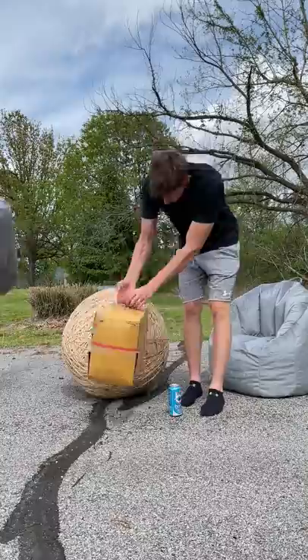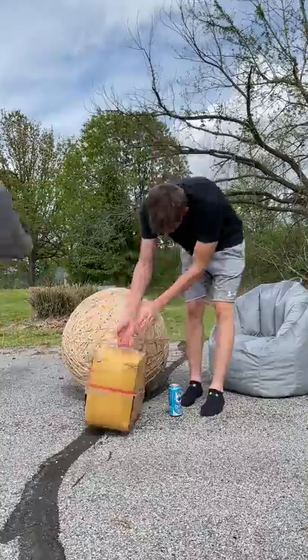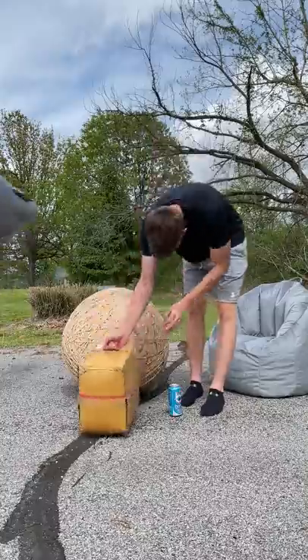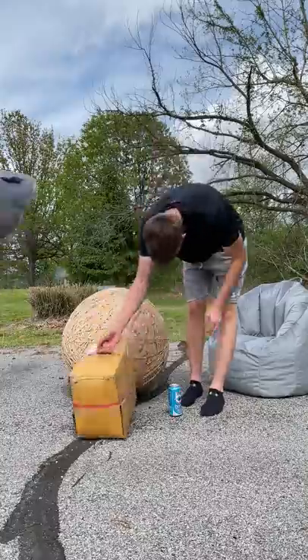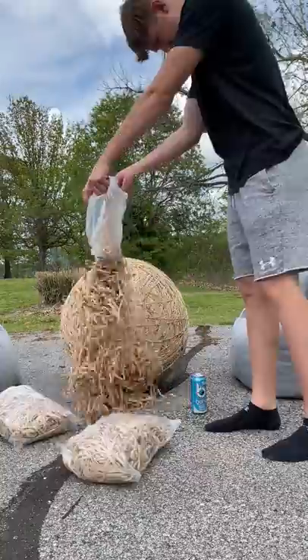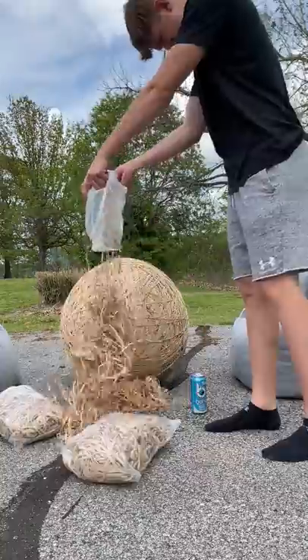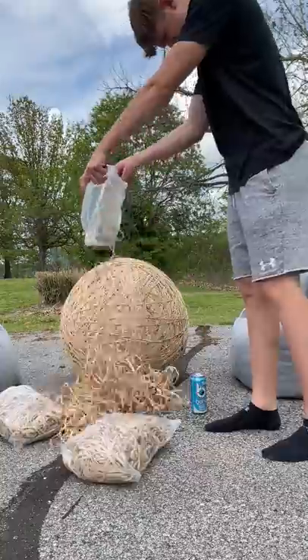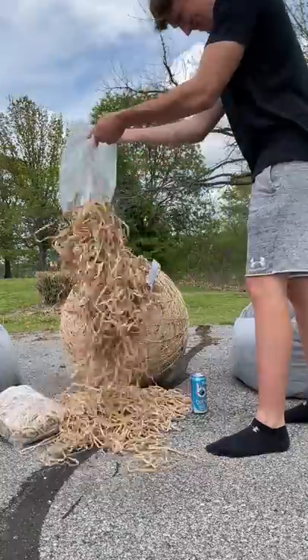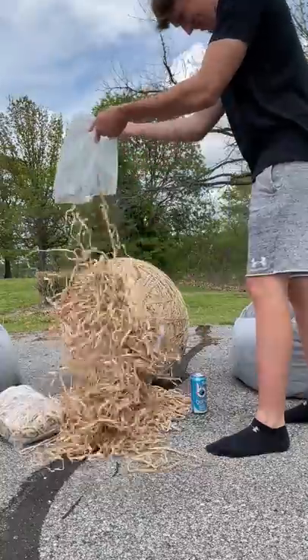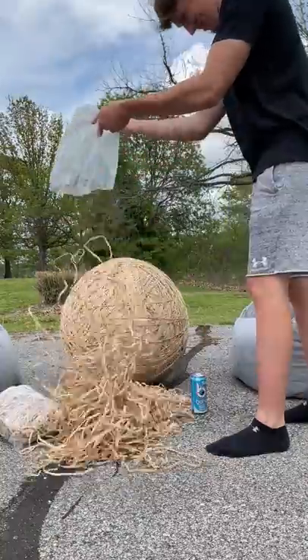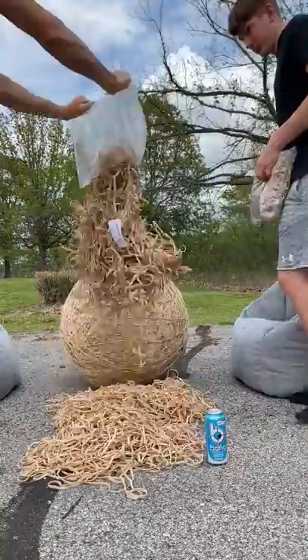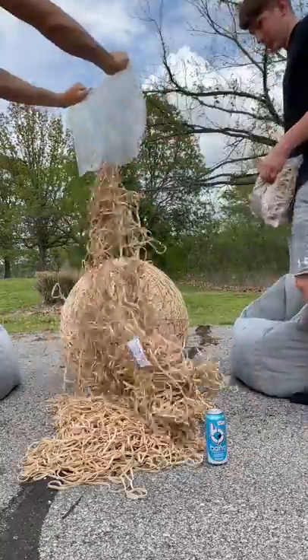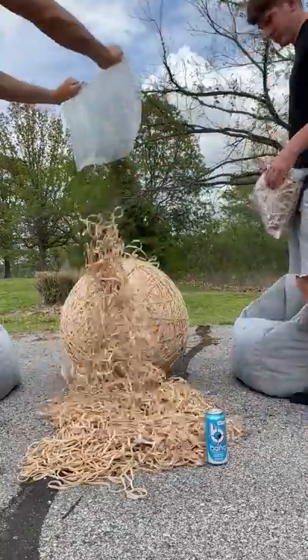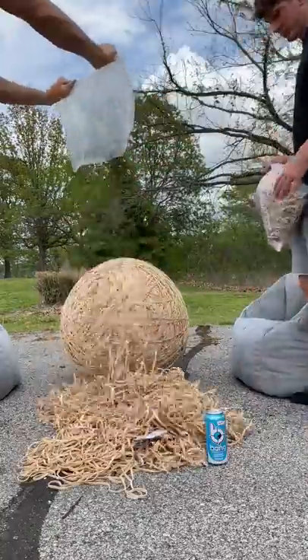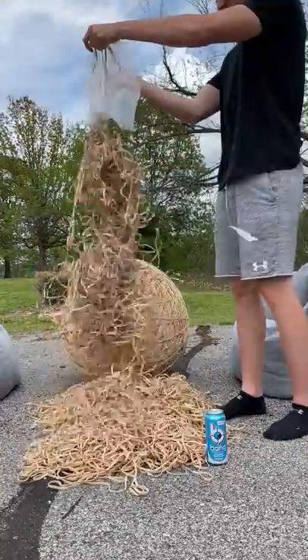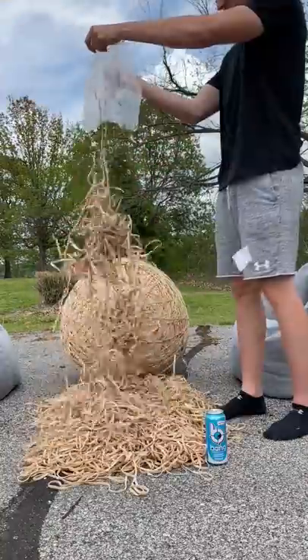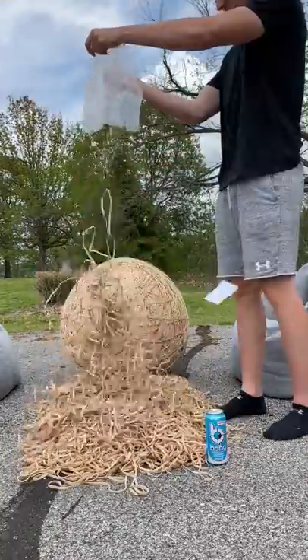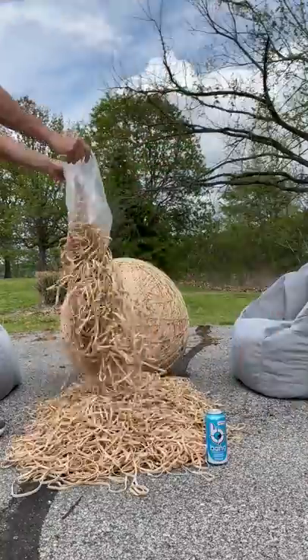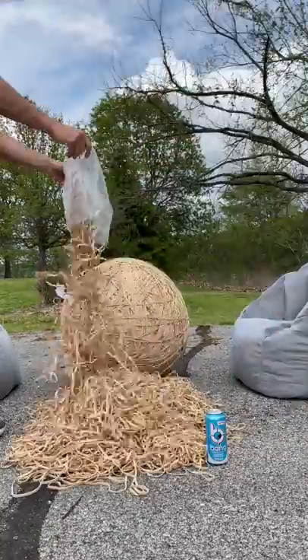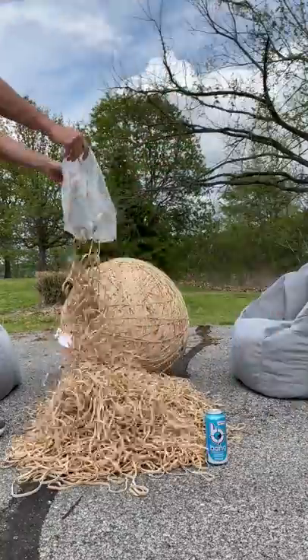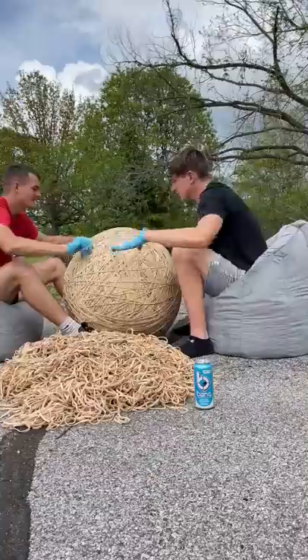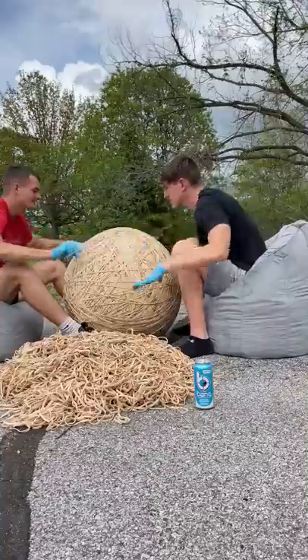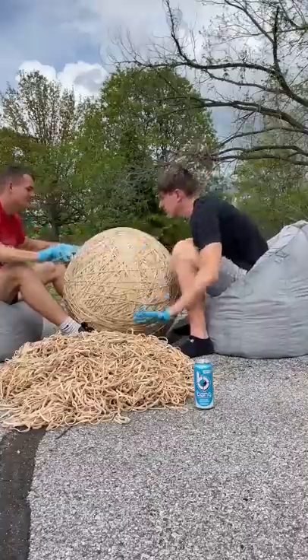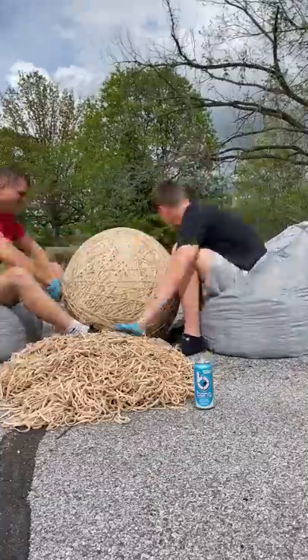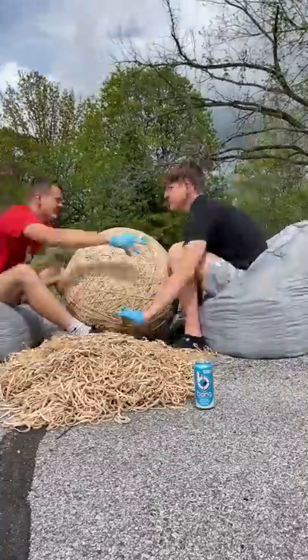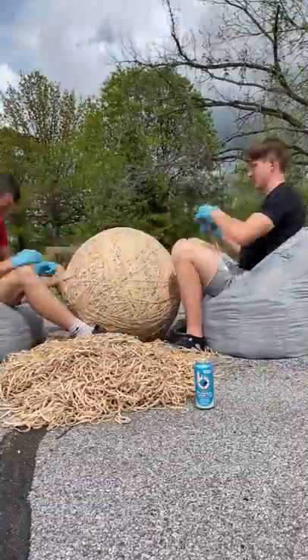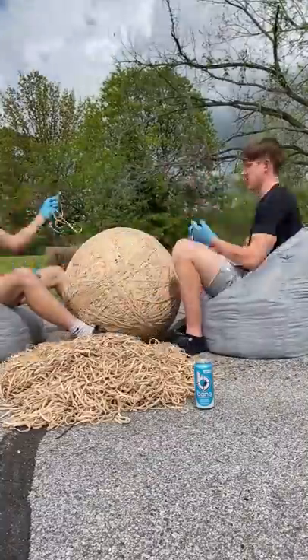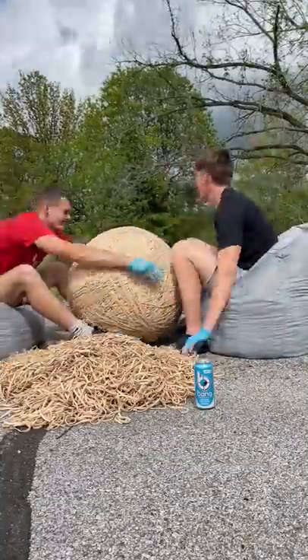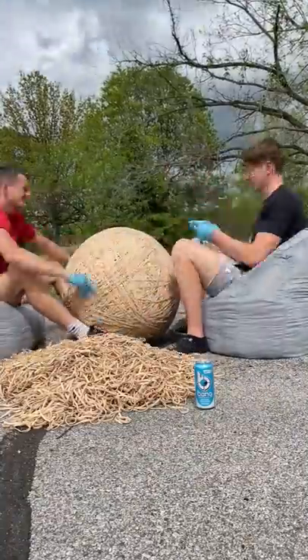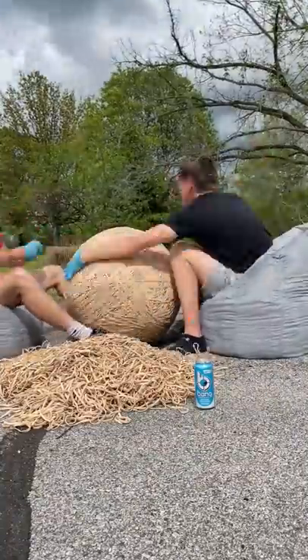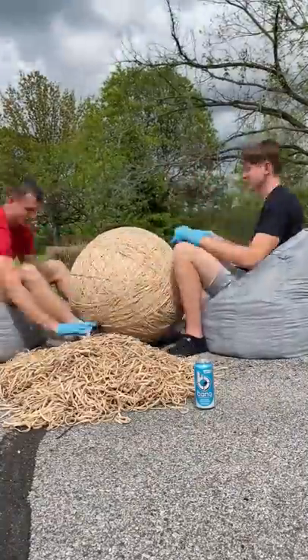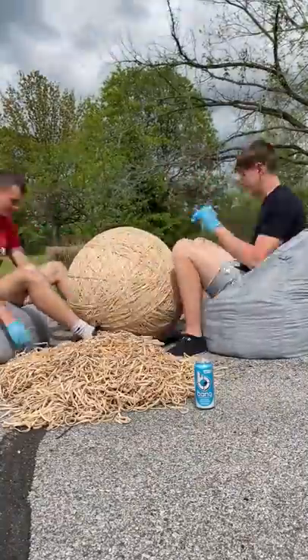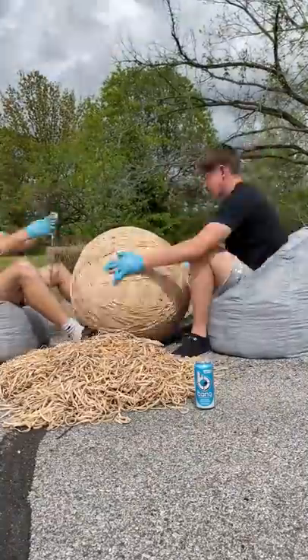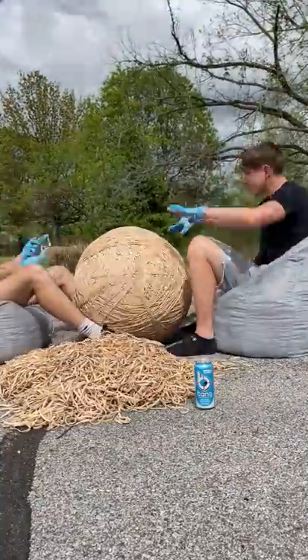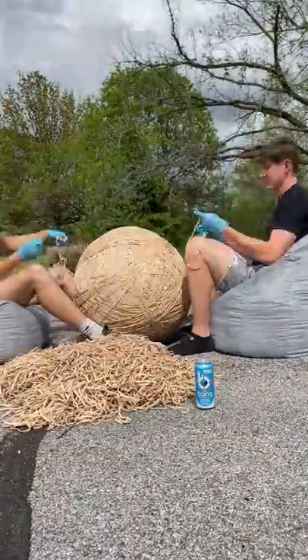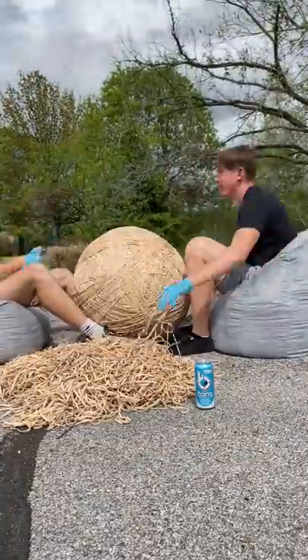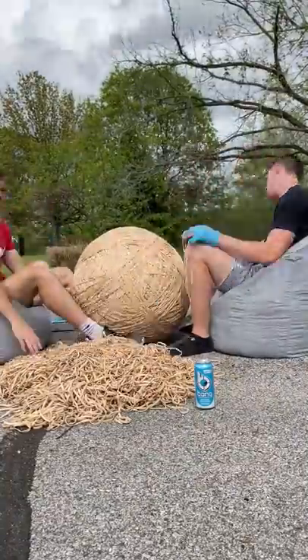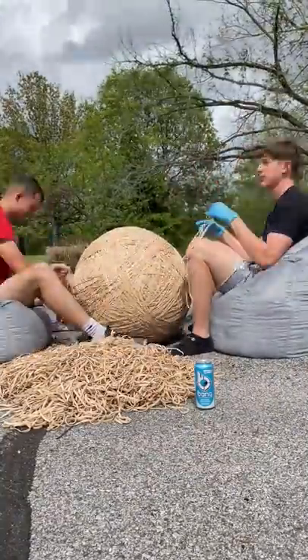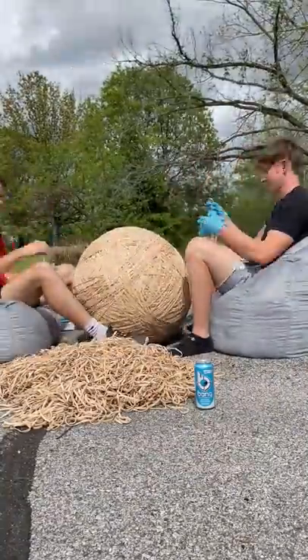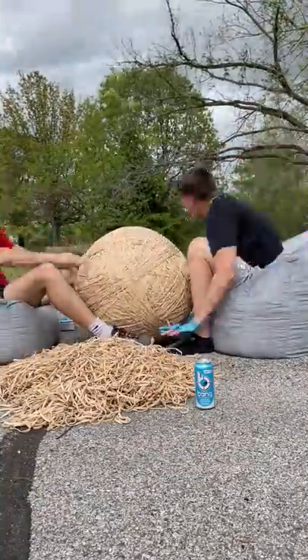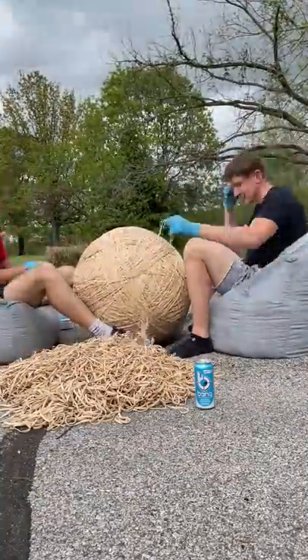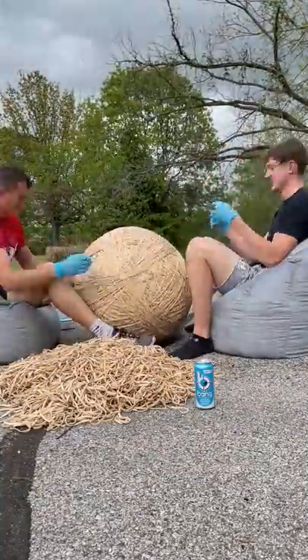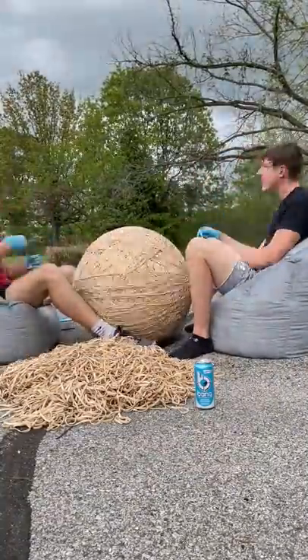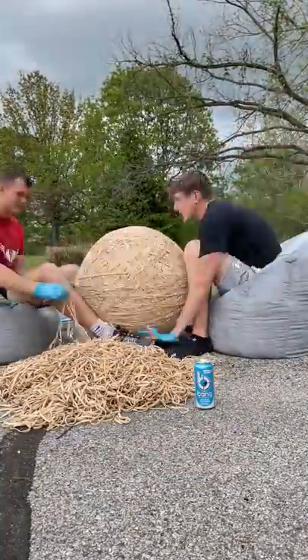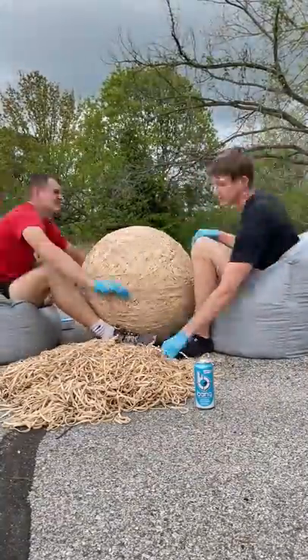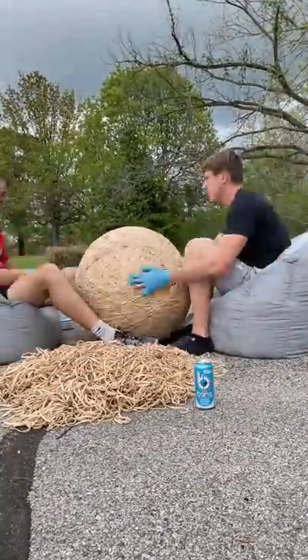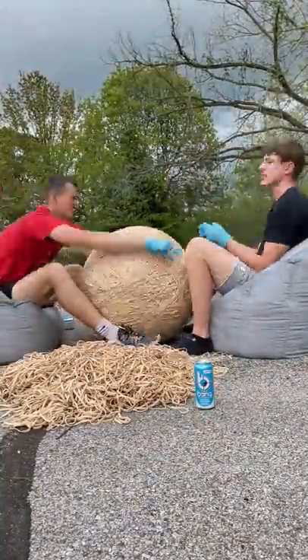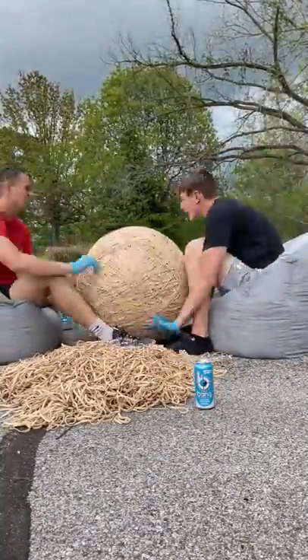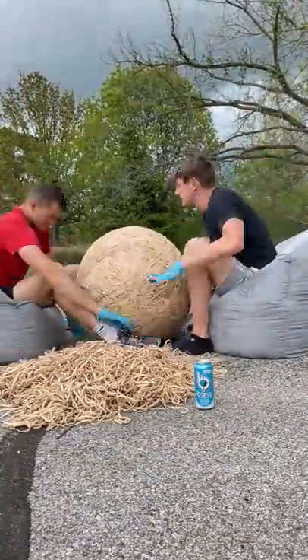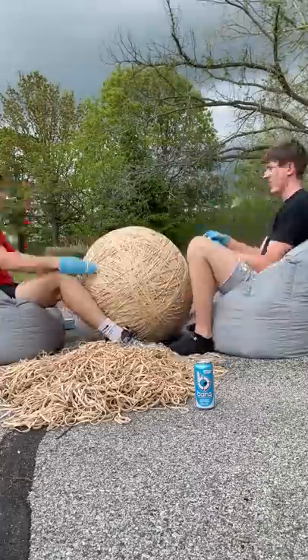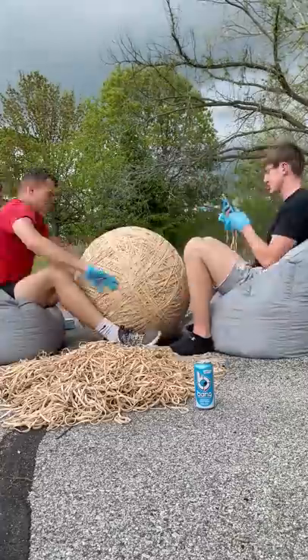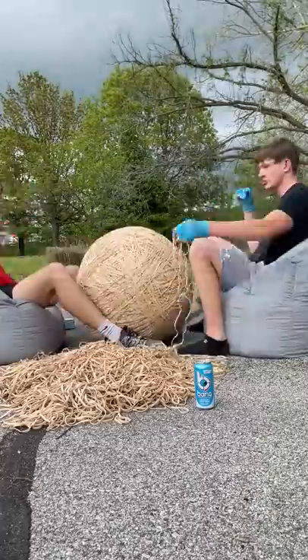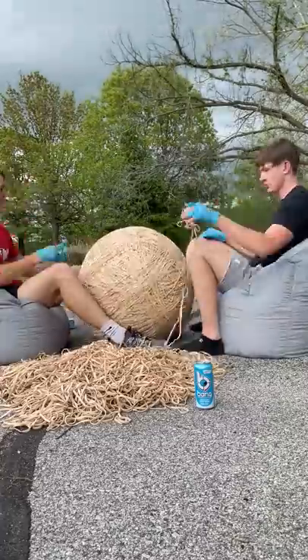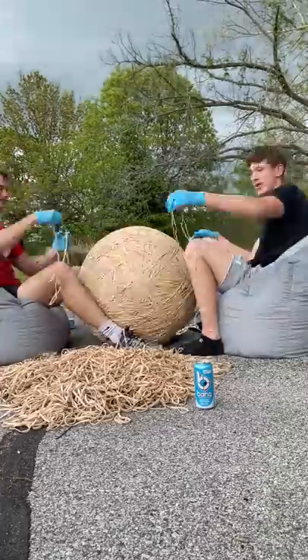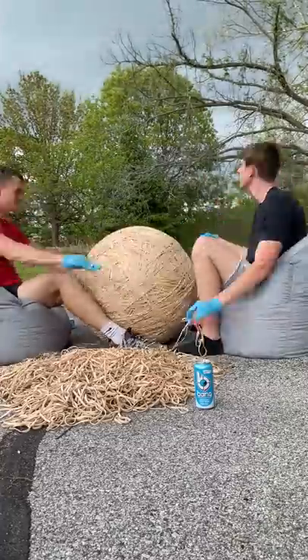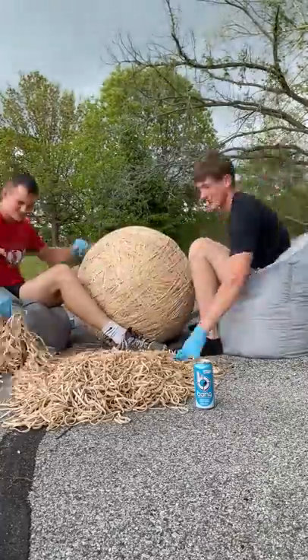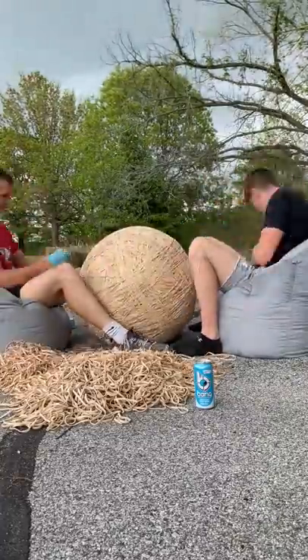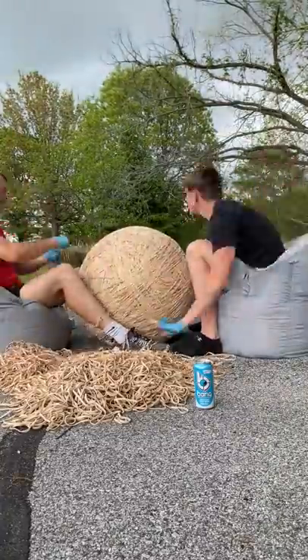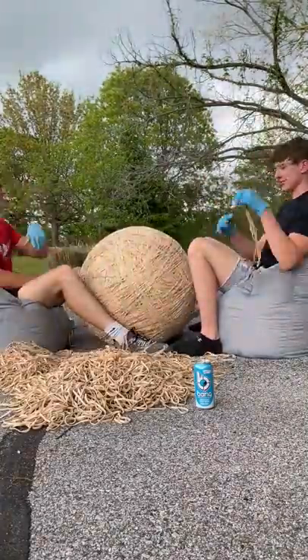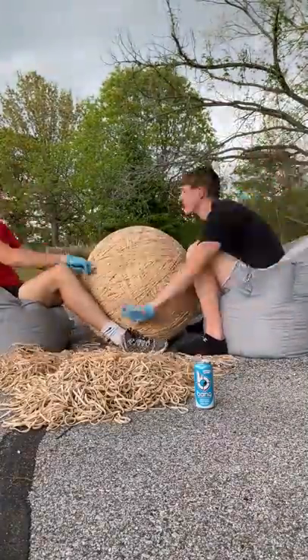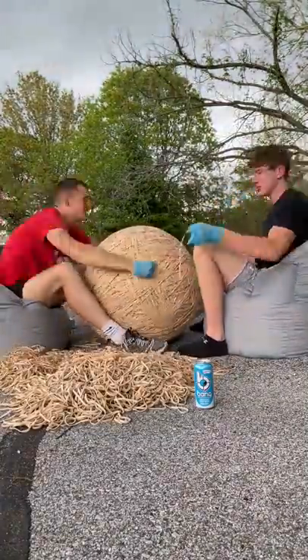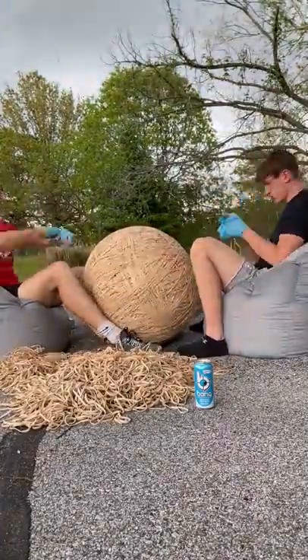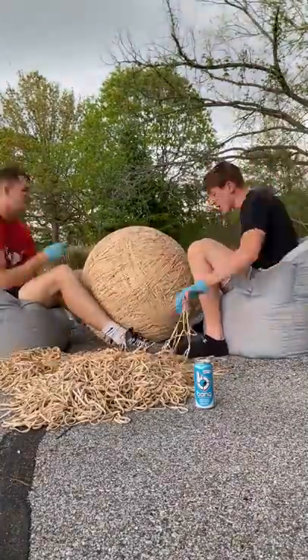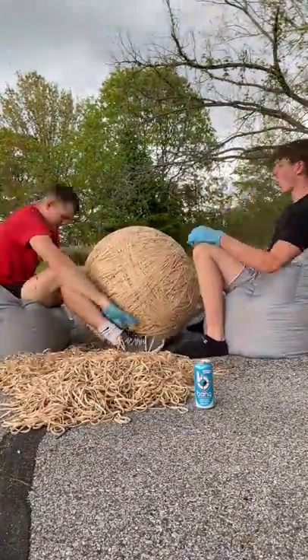One day on part 53 of my giant rubber band ball series, I thought it was like any other rubber band ball video, placing a bunch of bands, but the clouds began to move in.